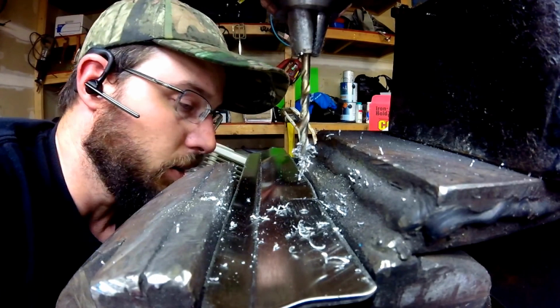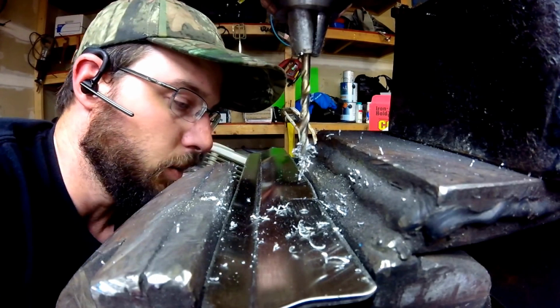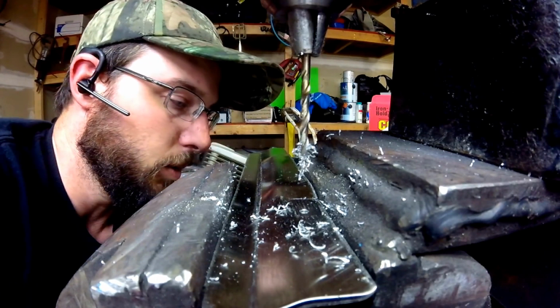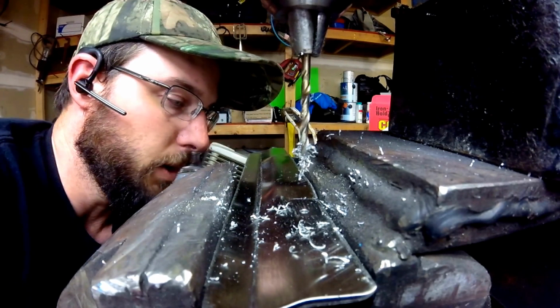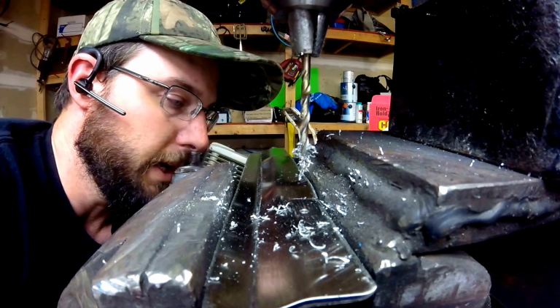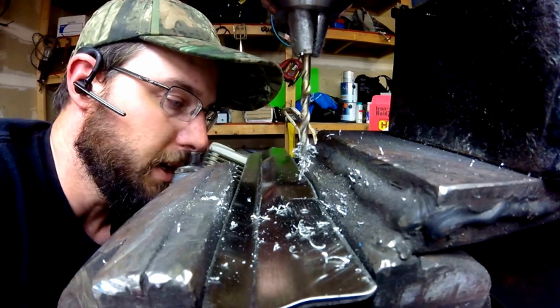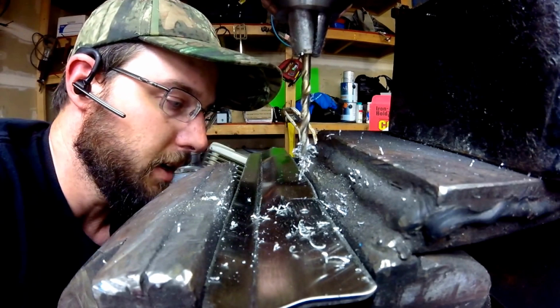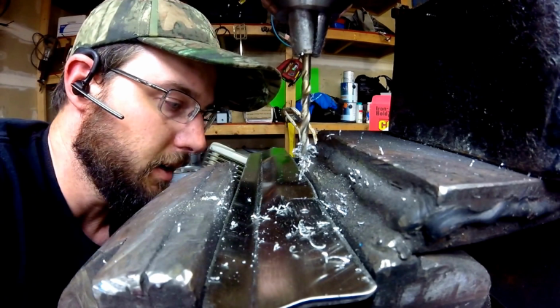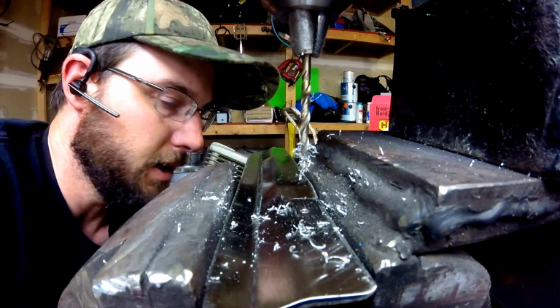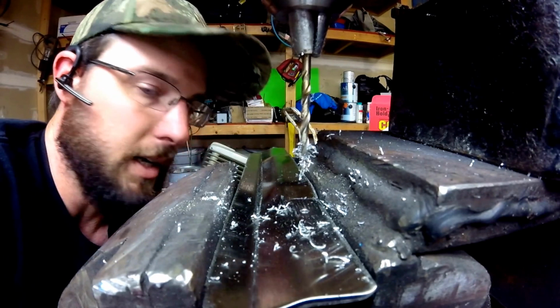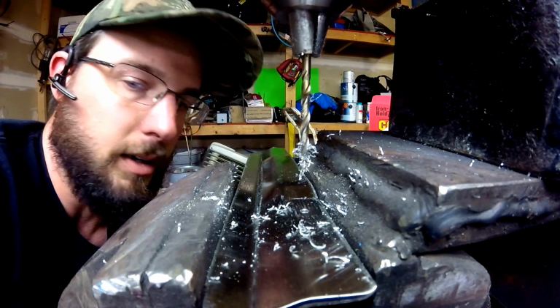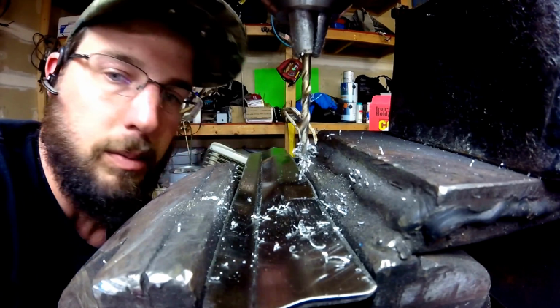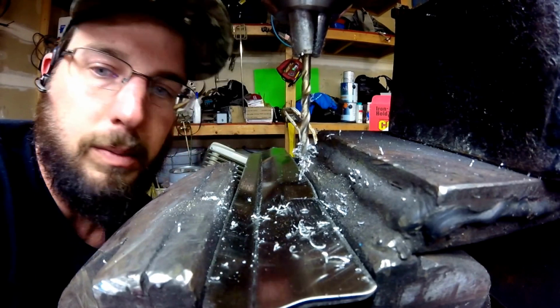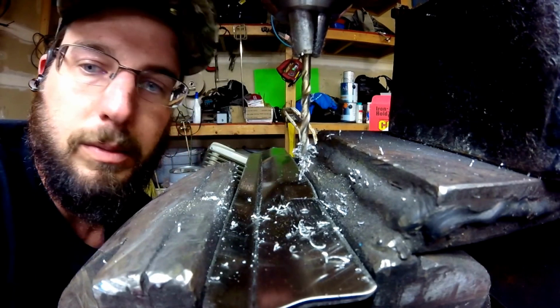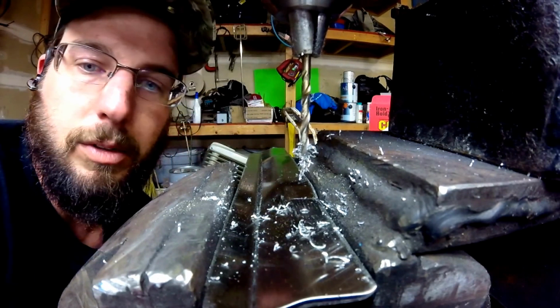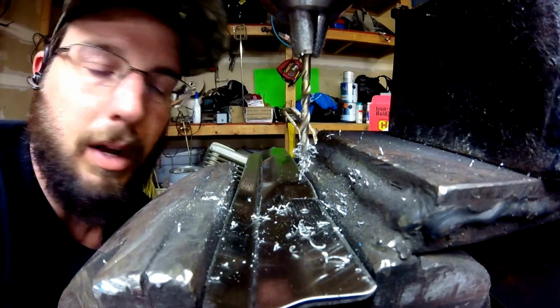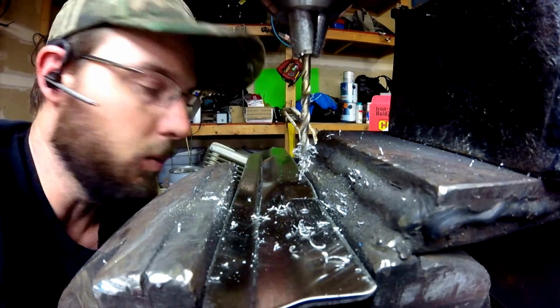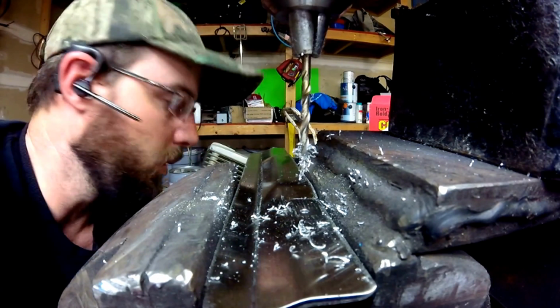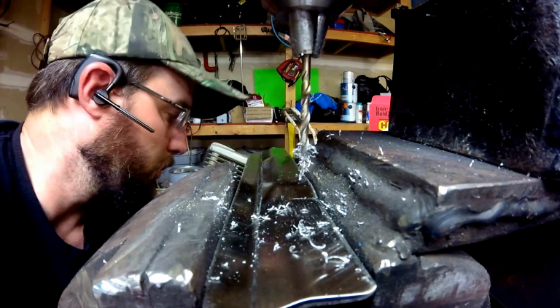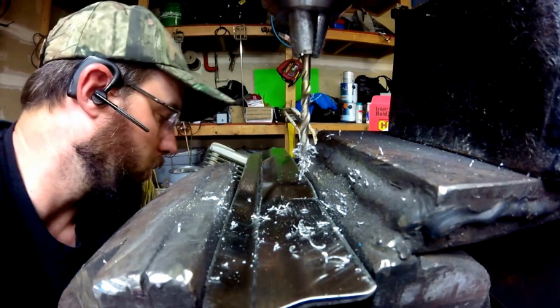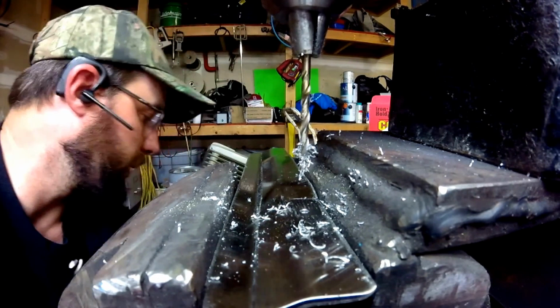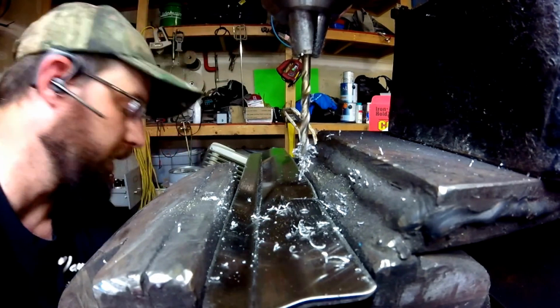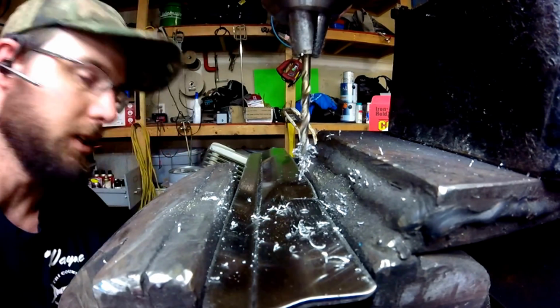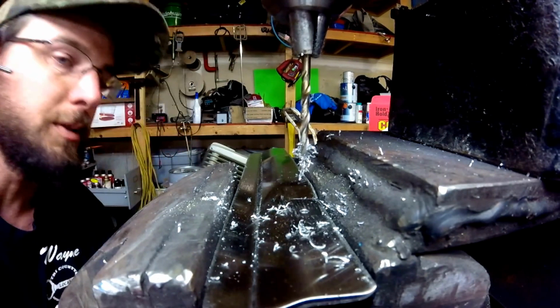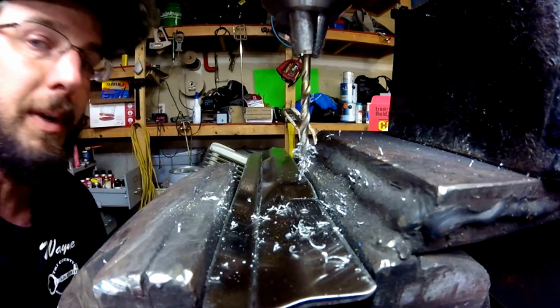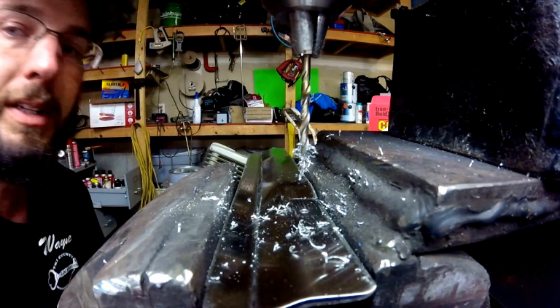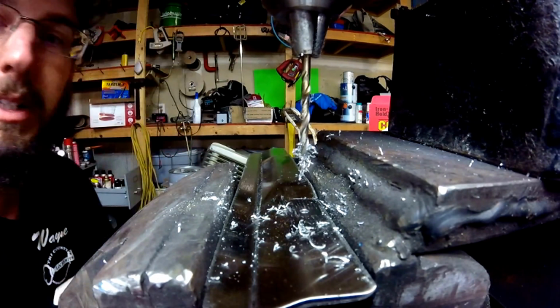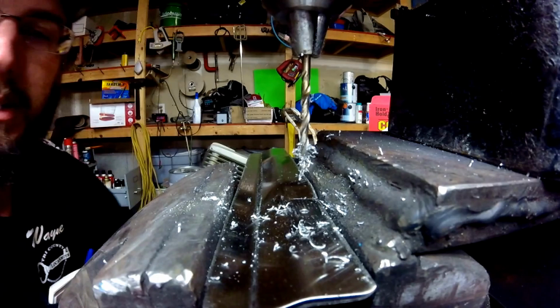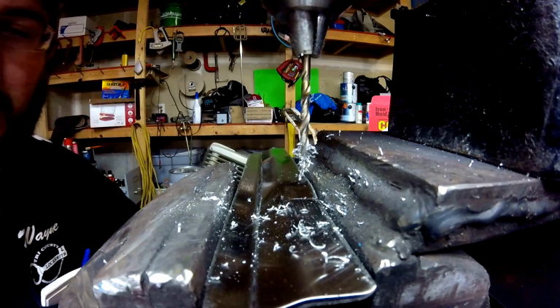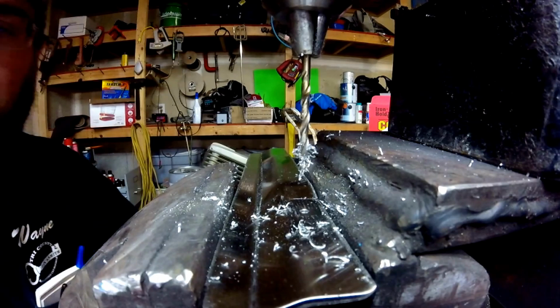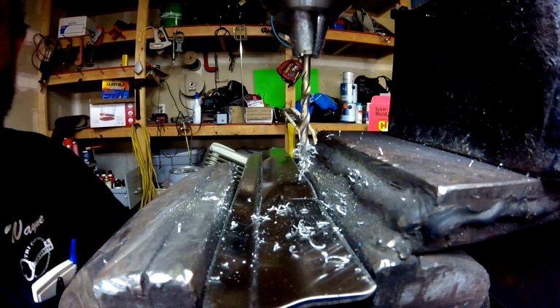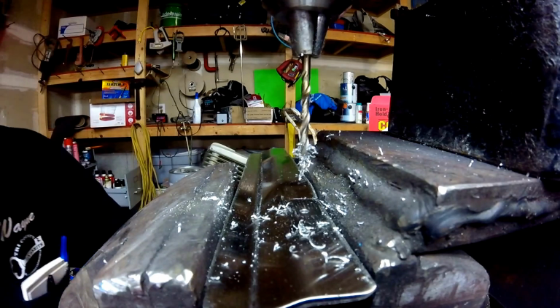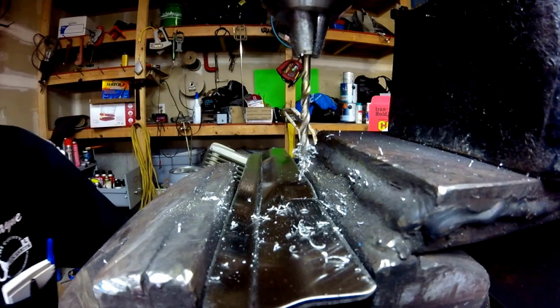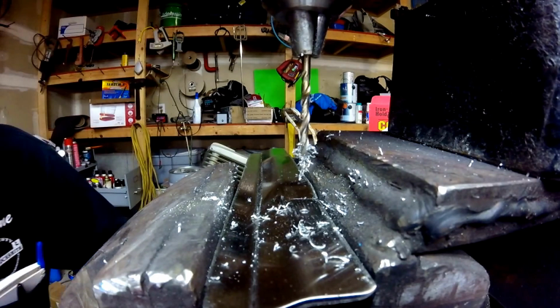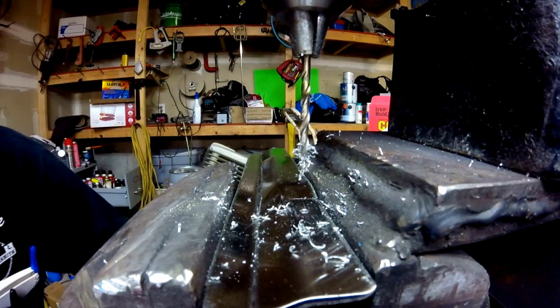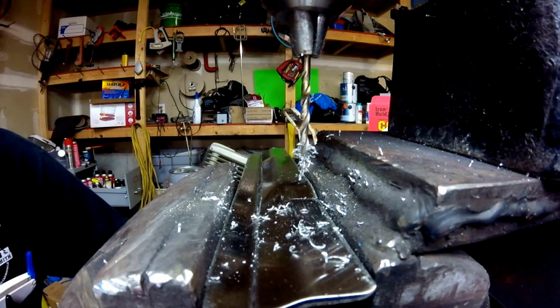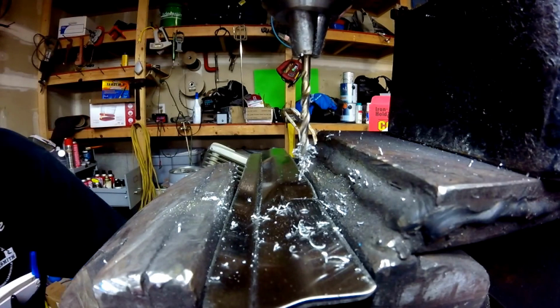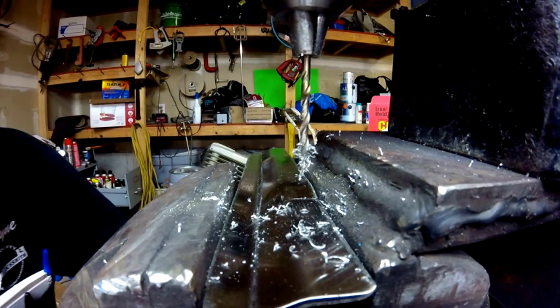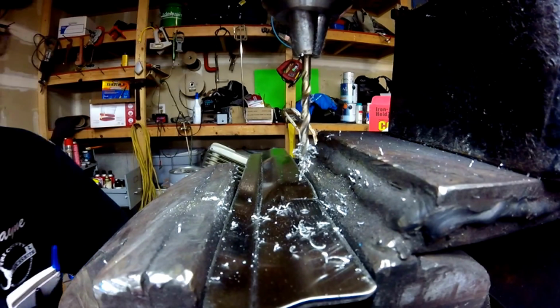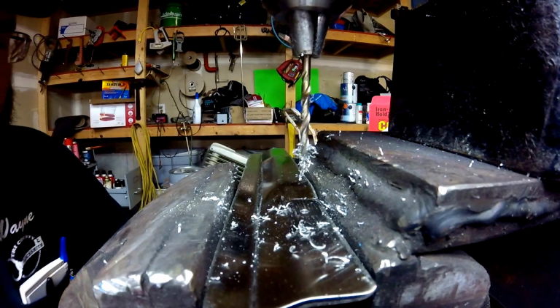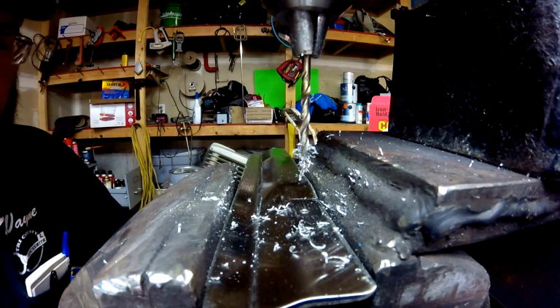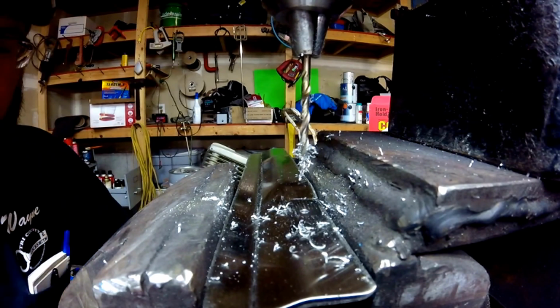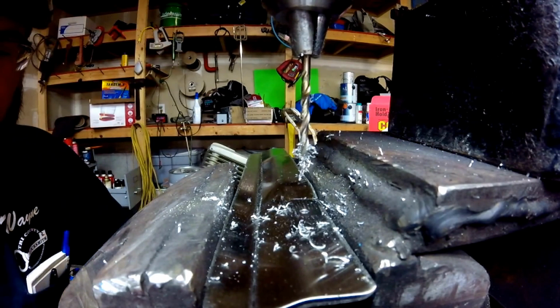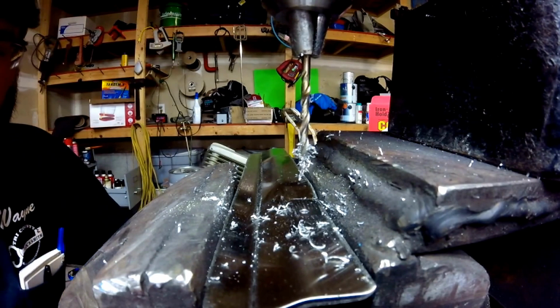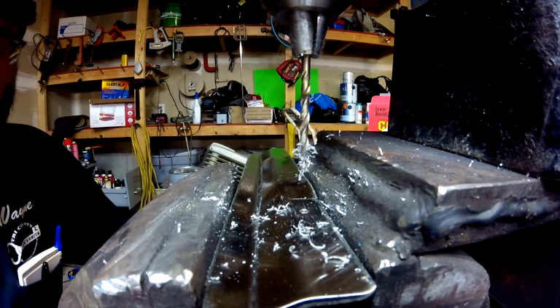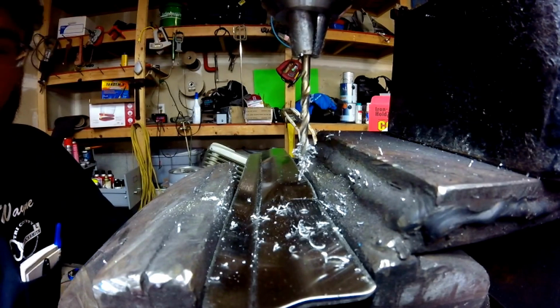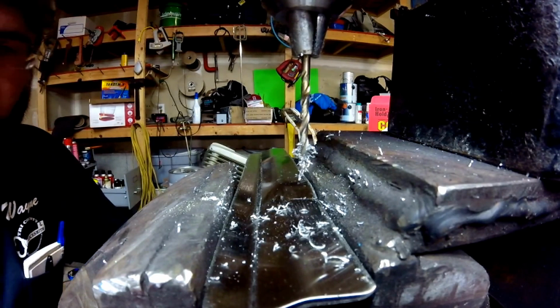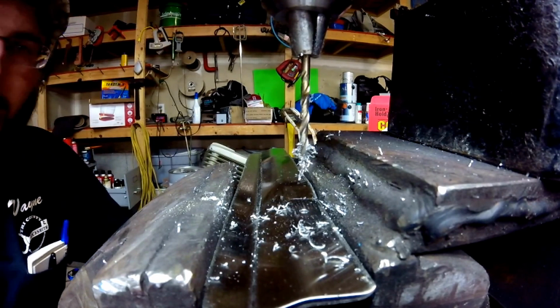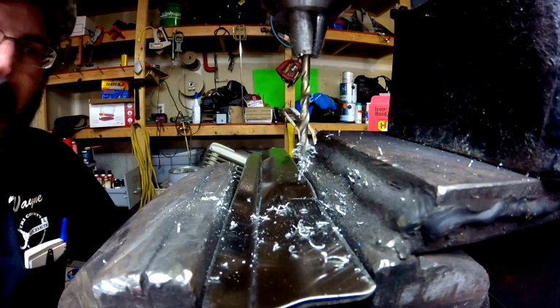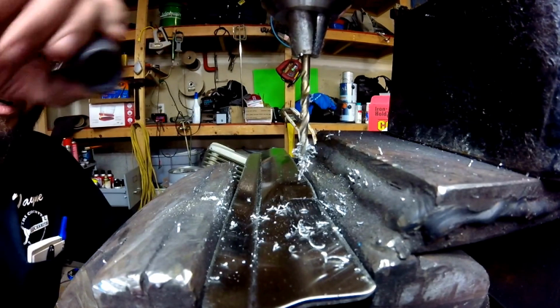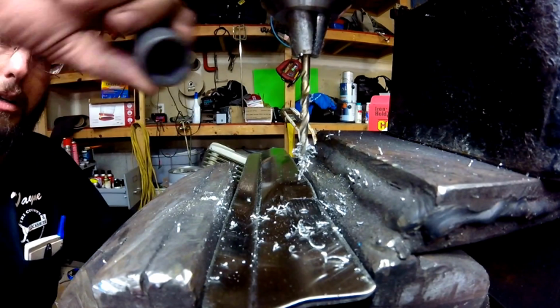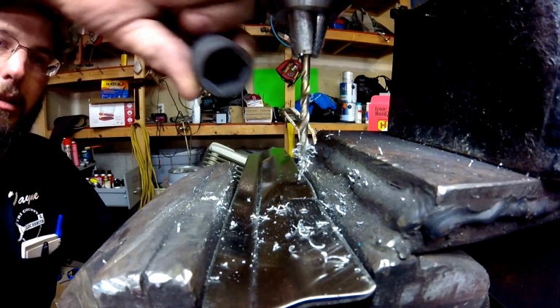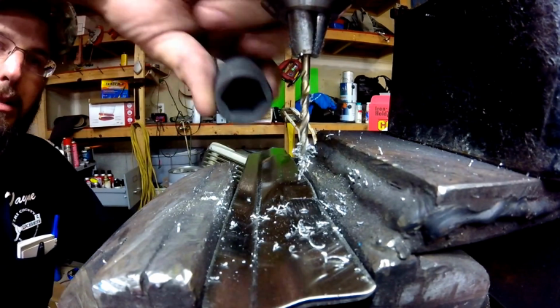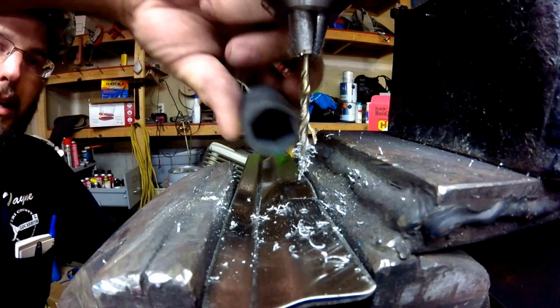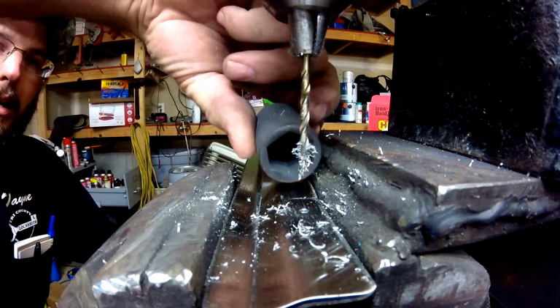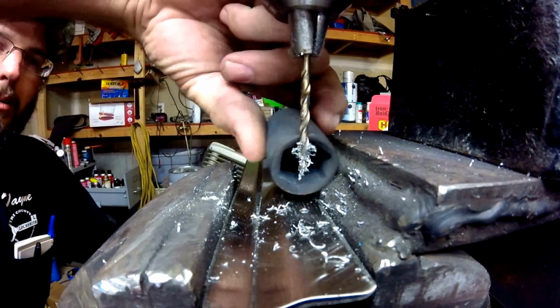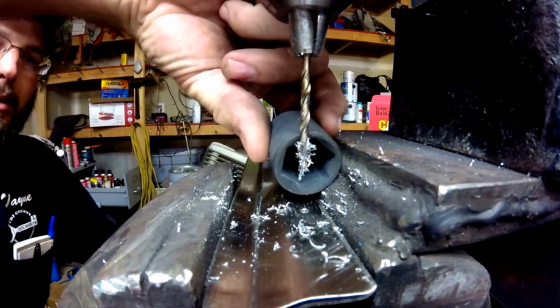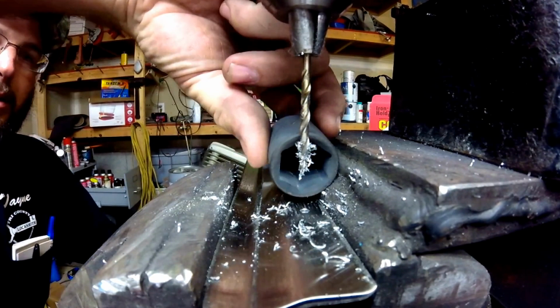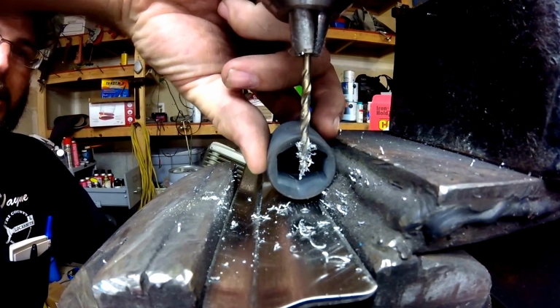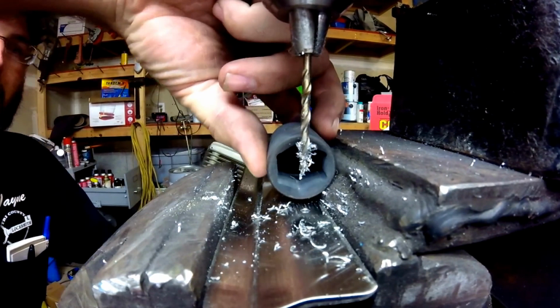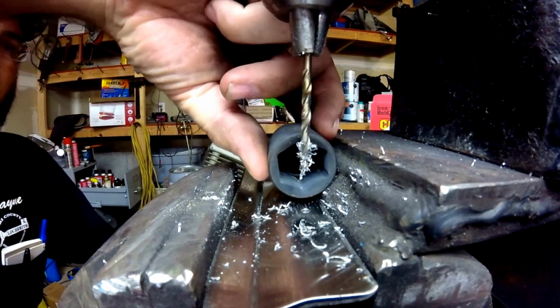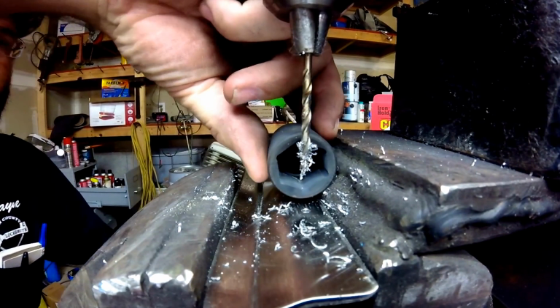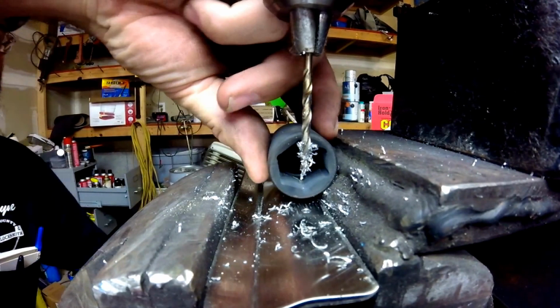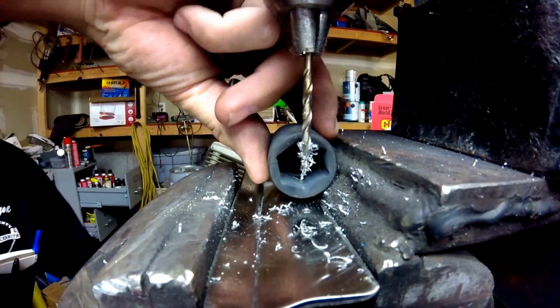So we'll go ahead and try one more. We got the spring steel, or actually, we're going to do the socket next.